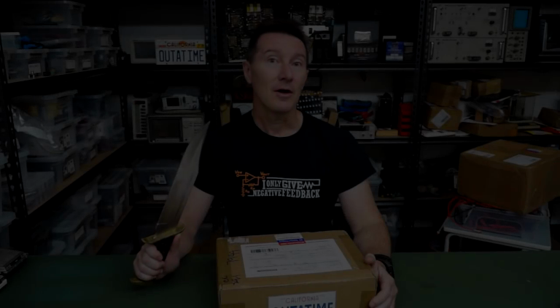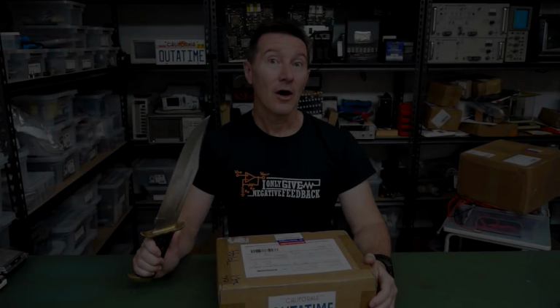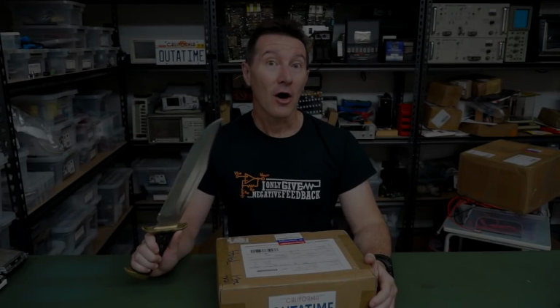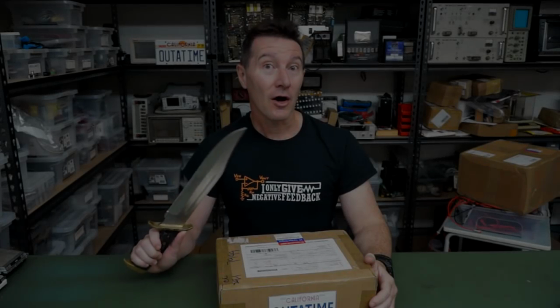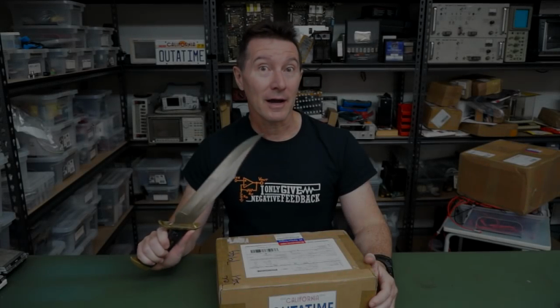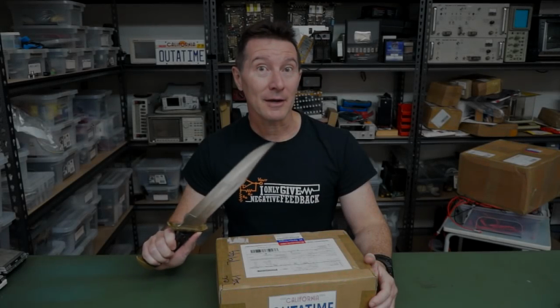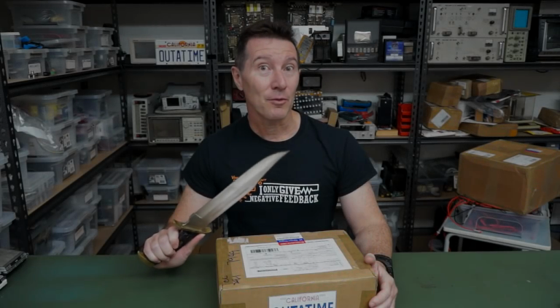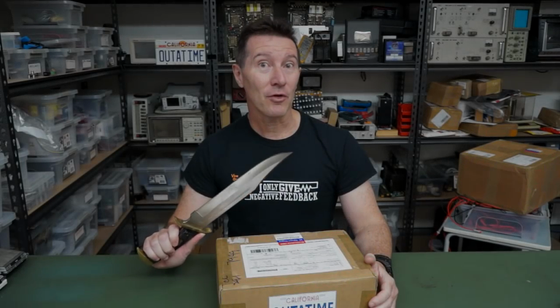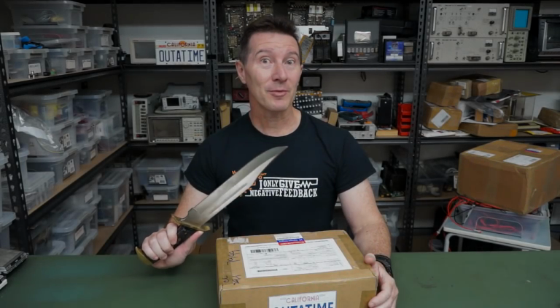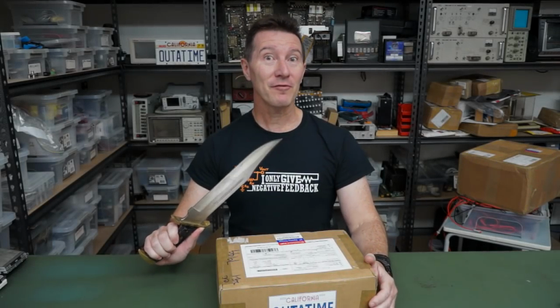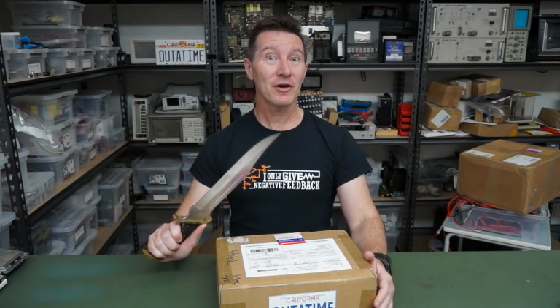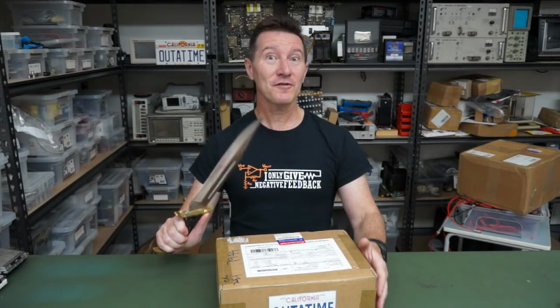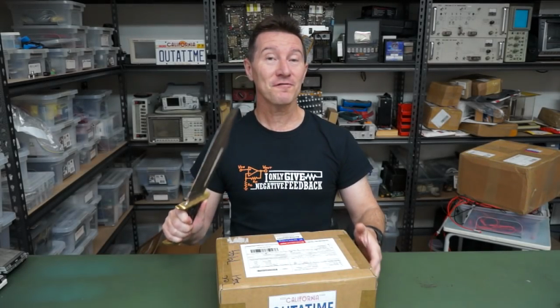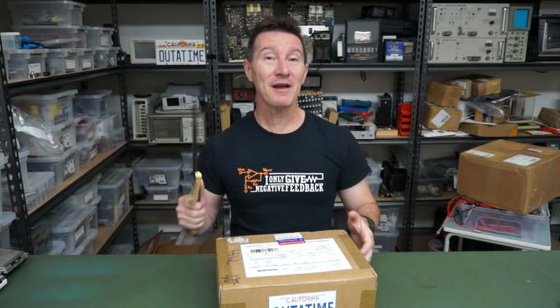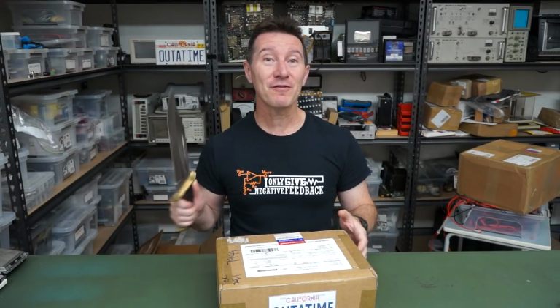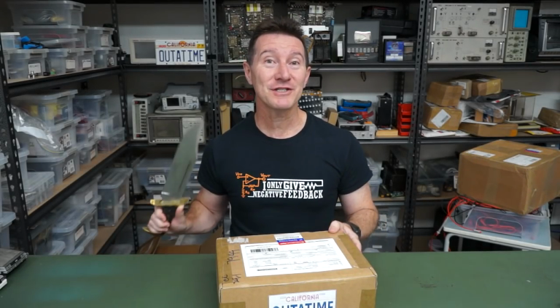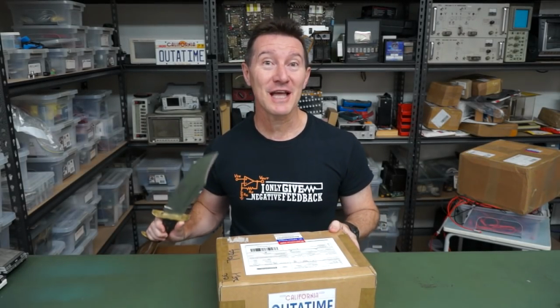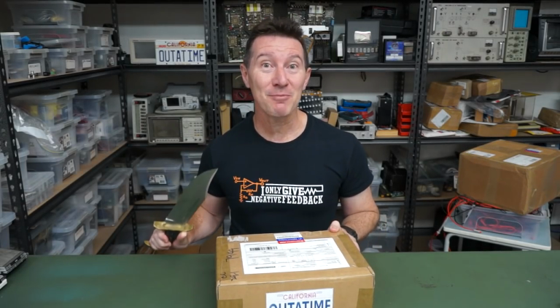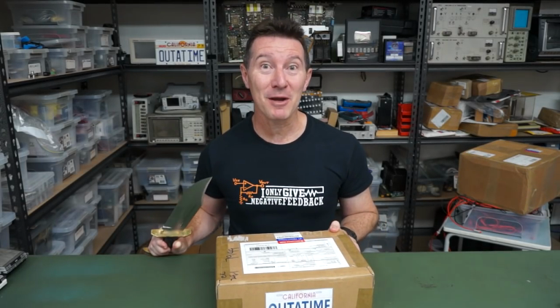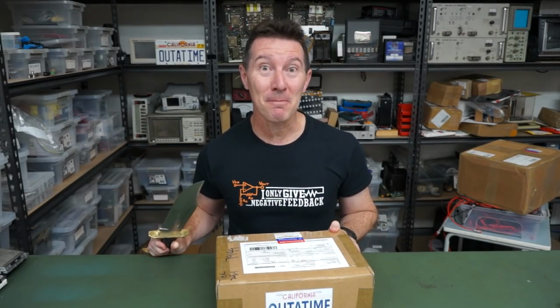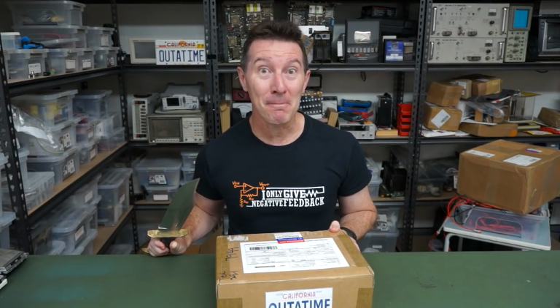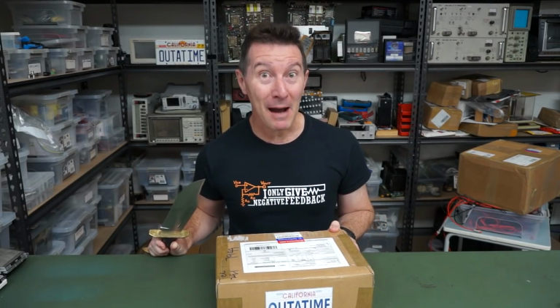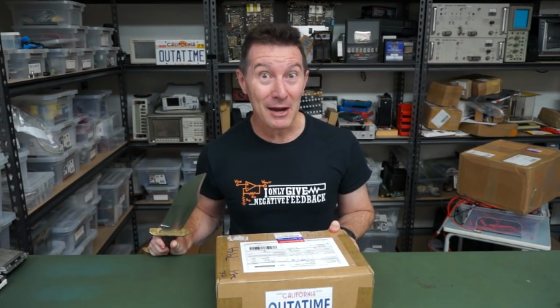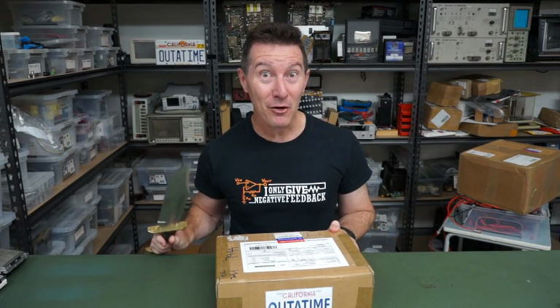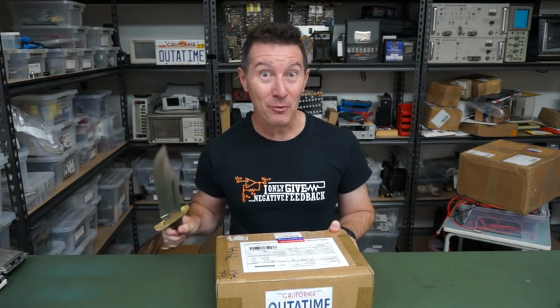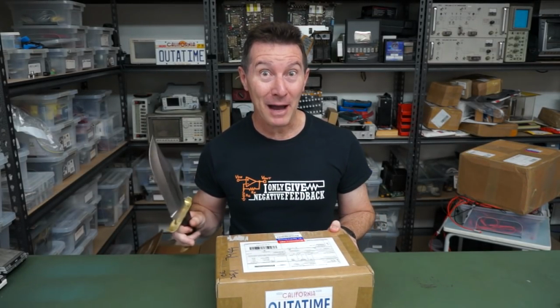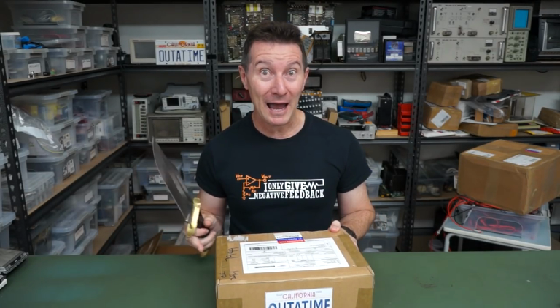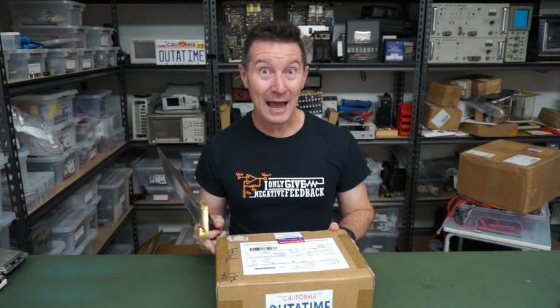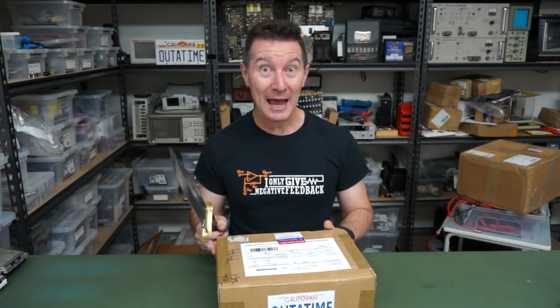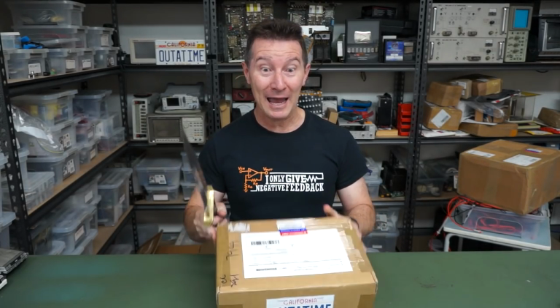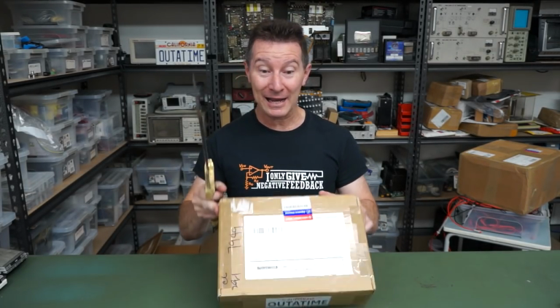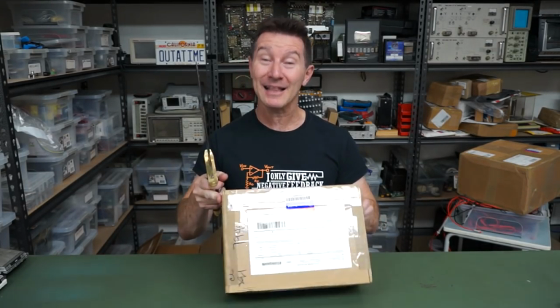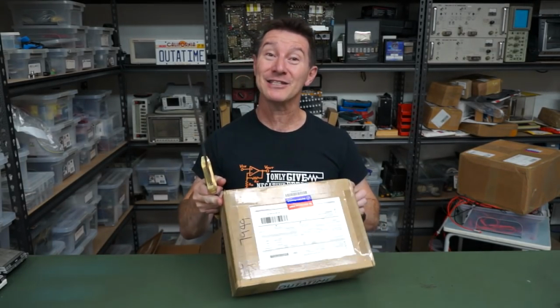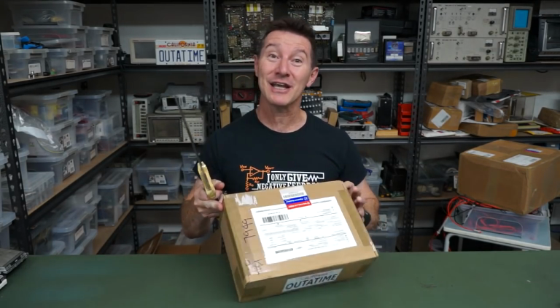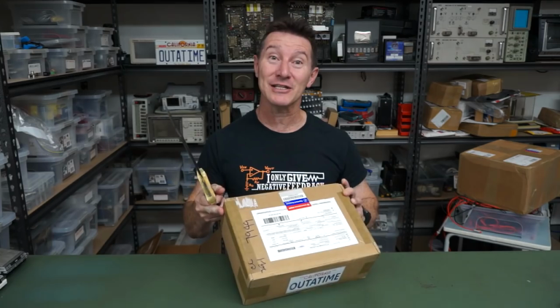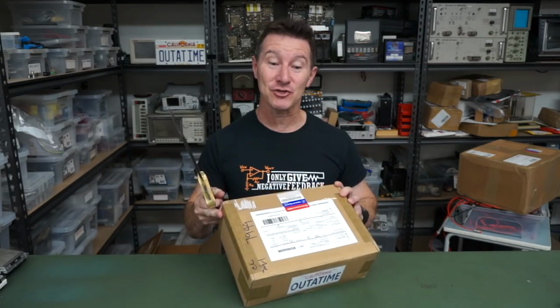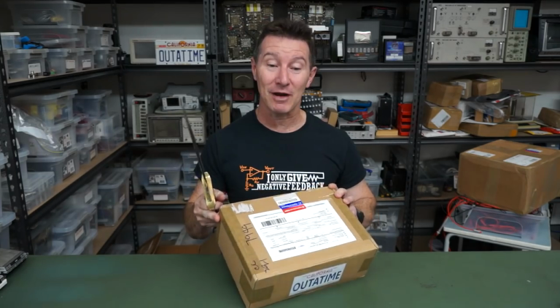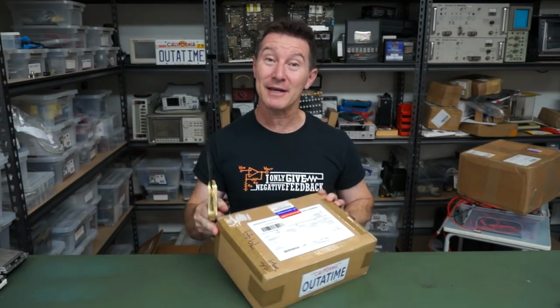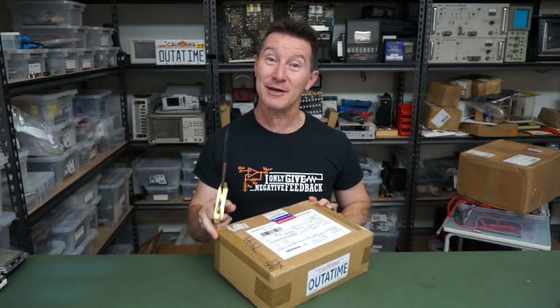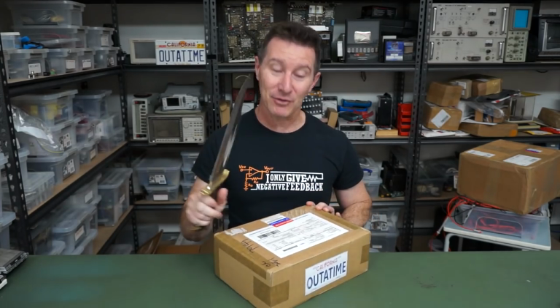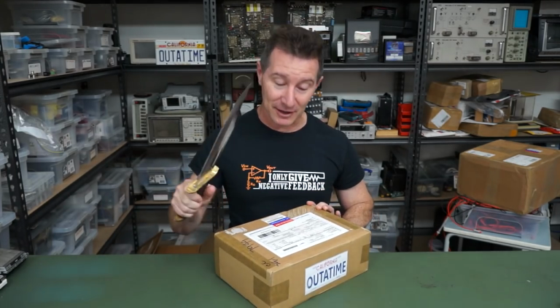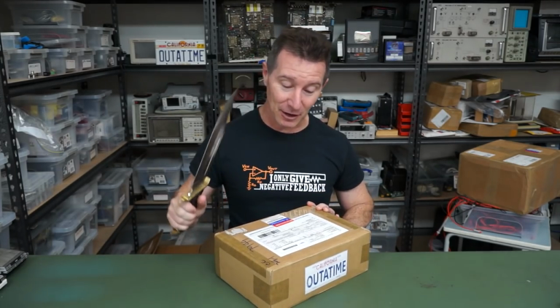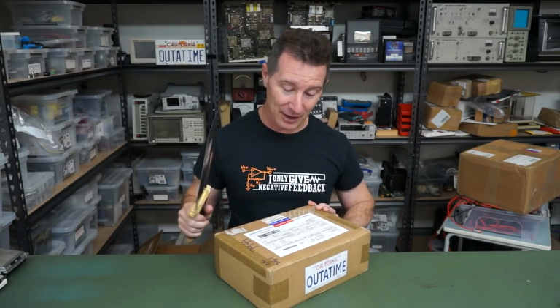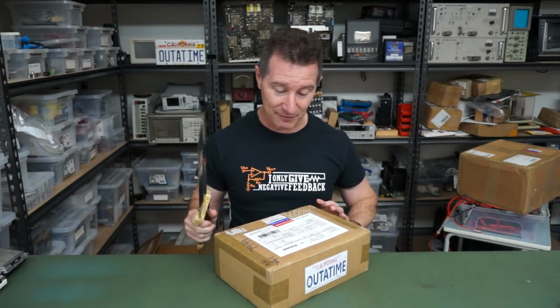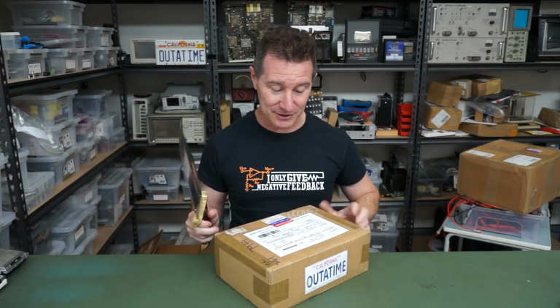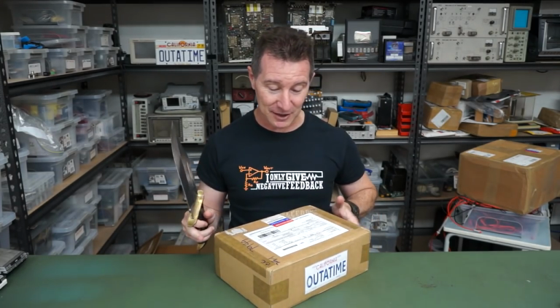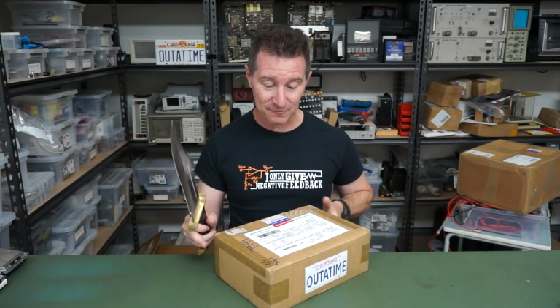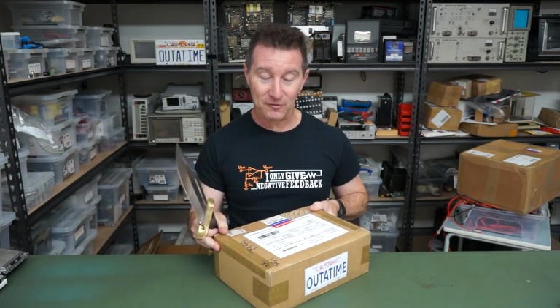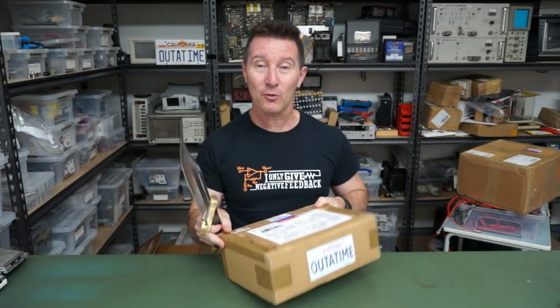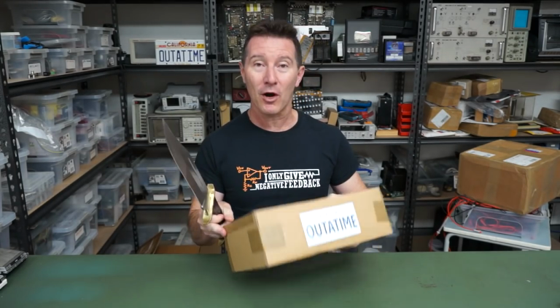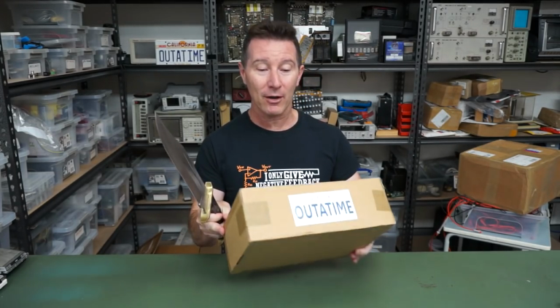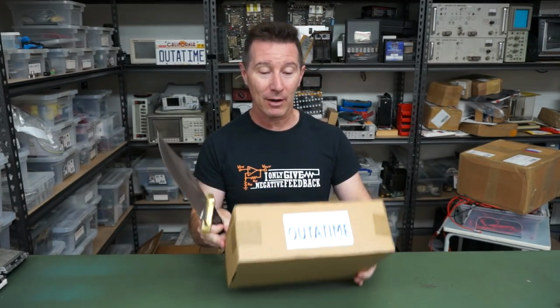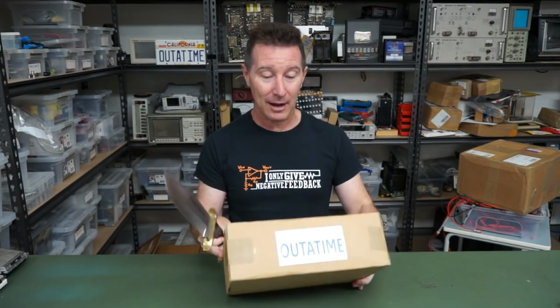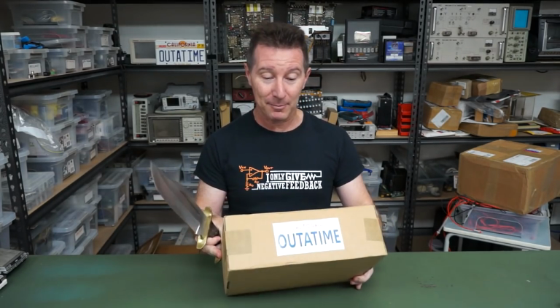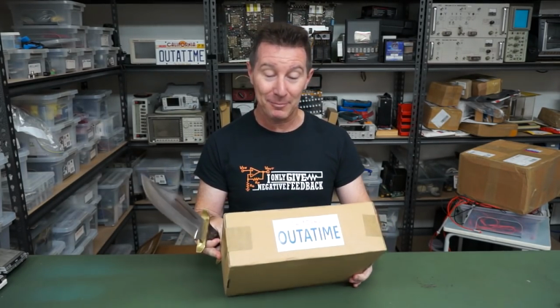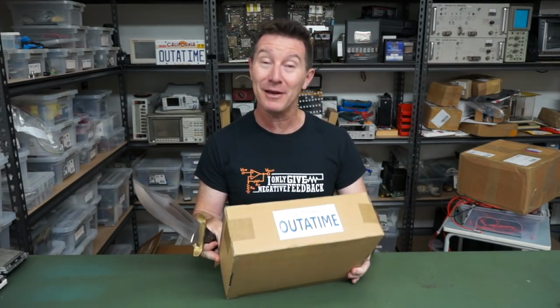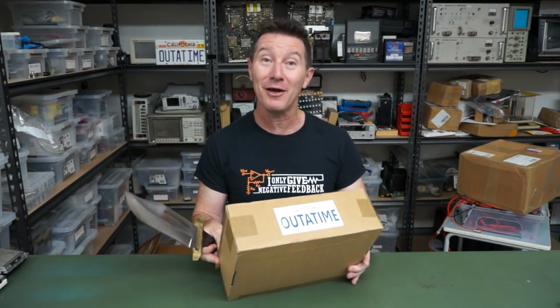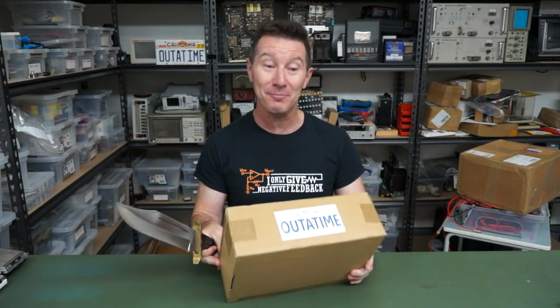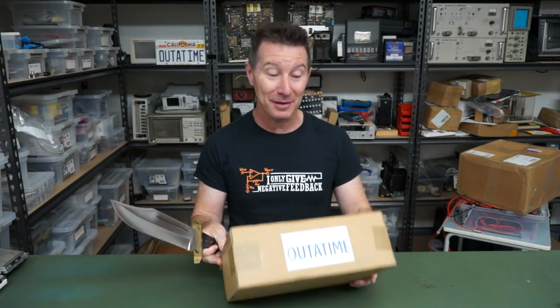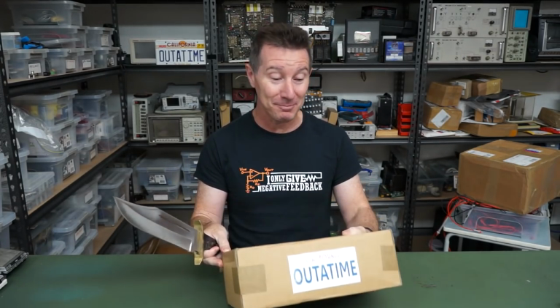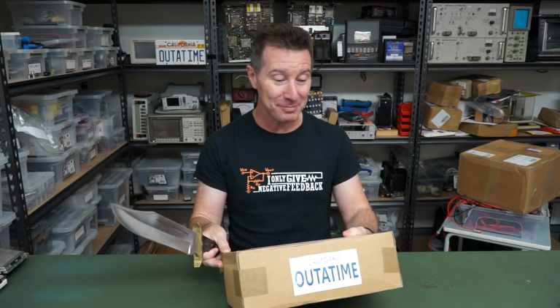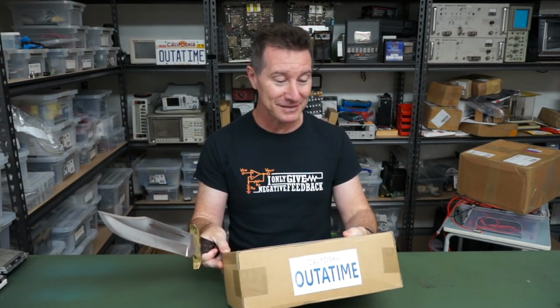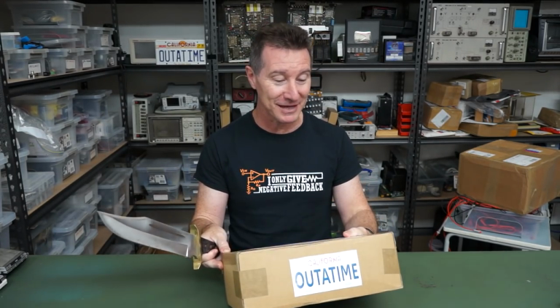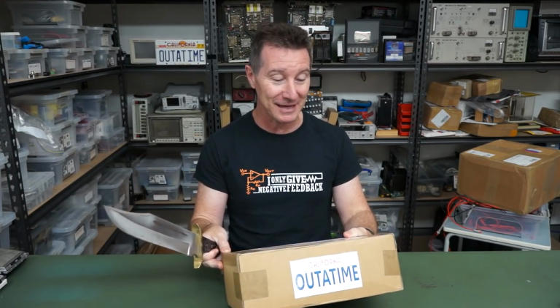Hi, welcome to everyone's favorite segment: mailbag. Let's get straight into it.